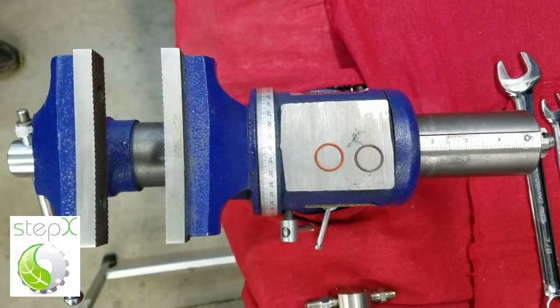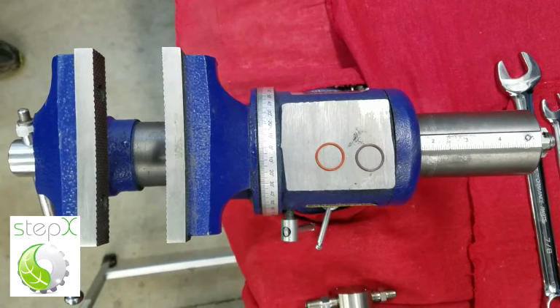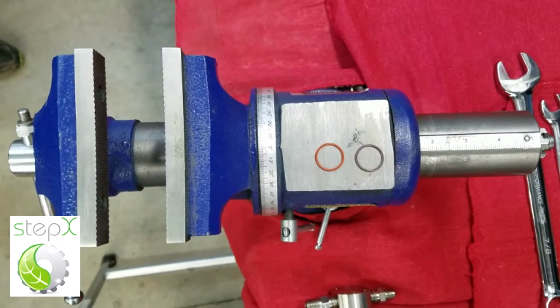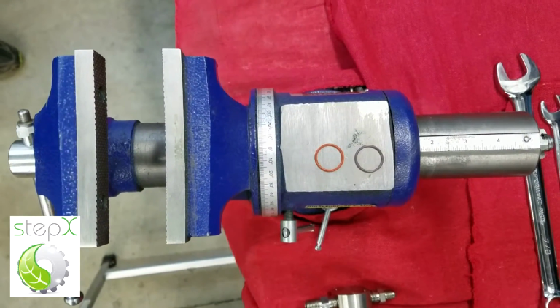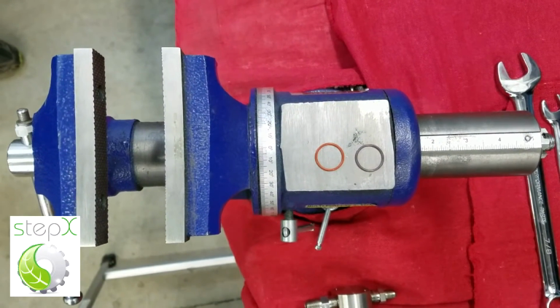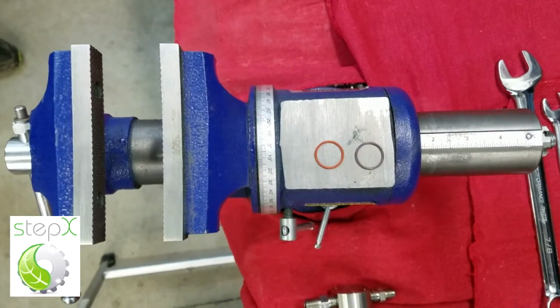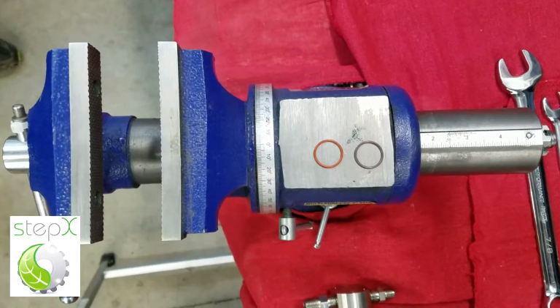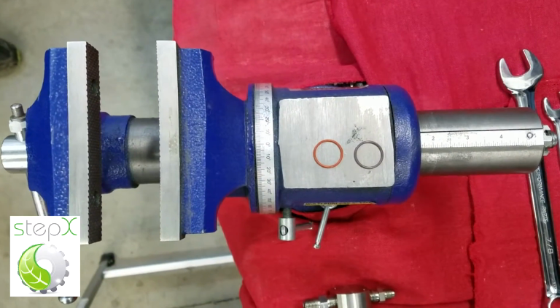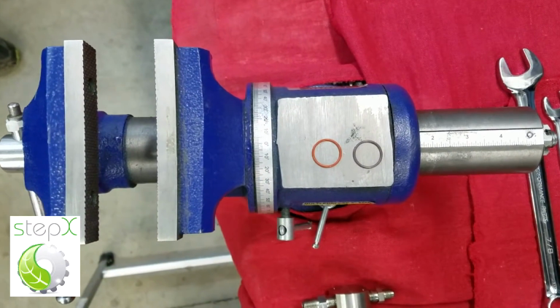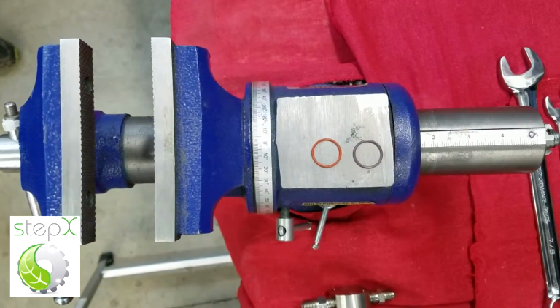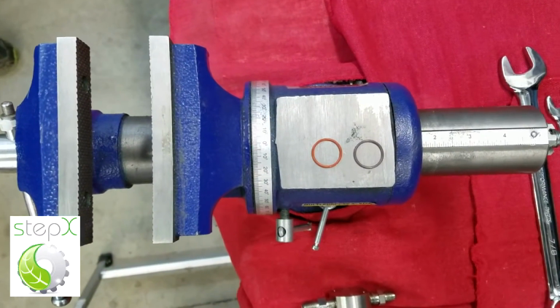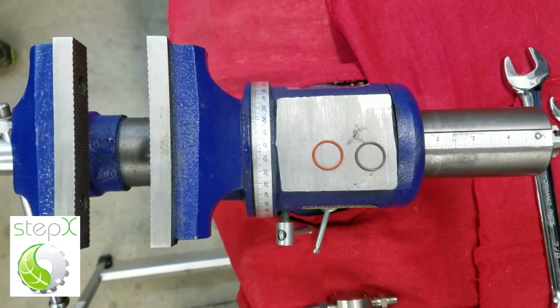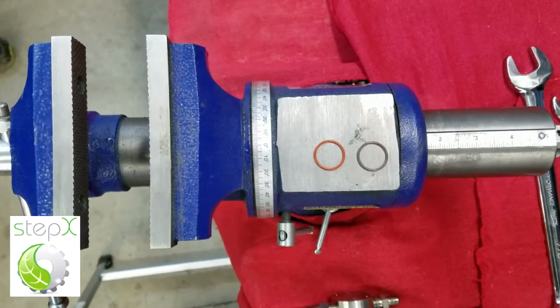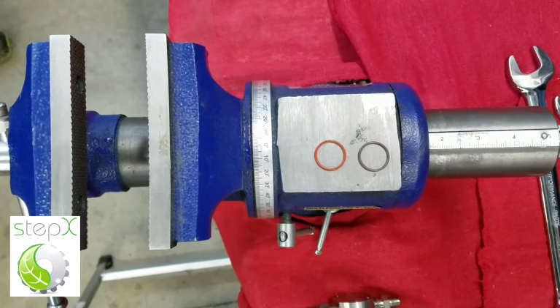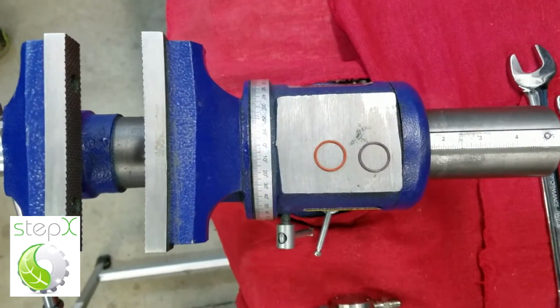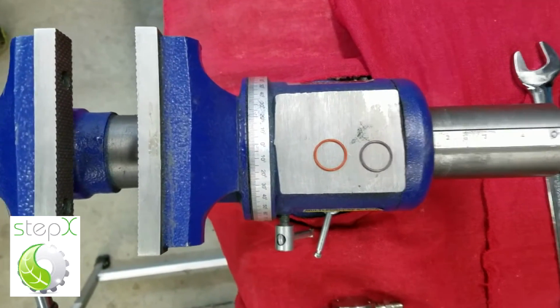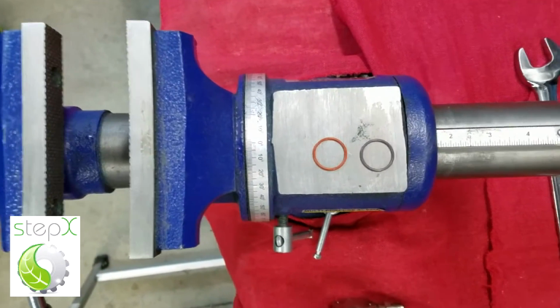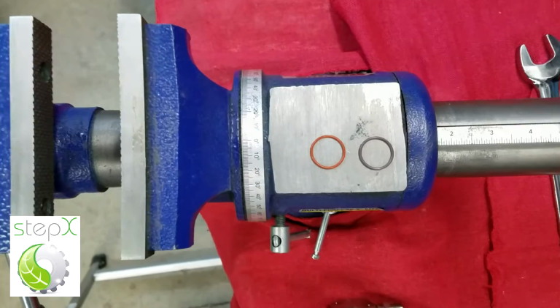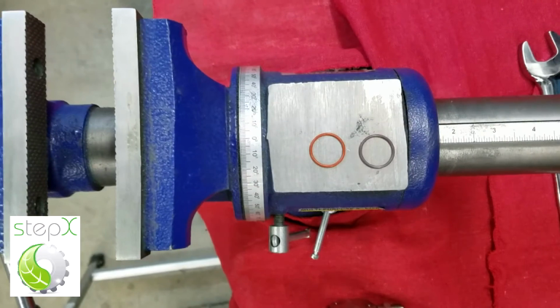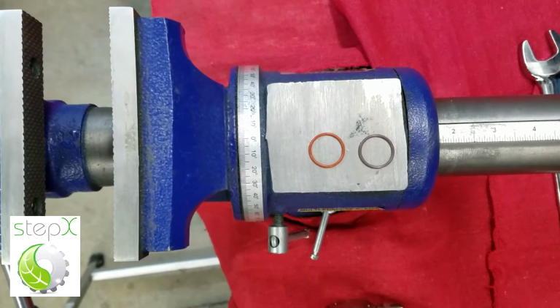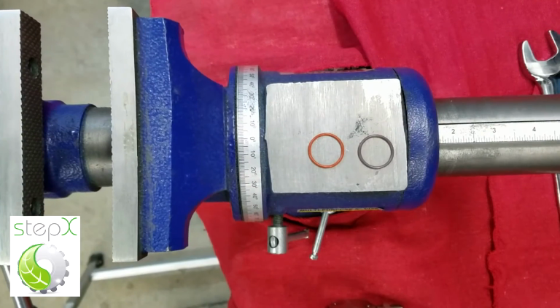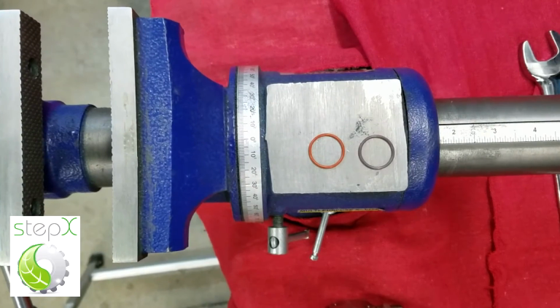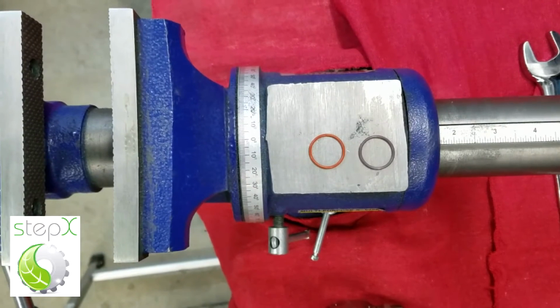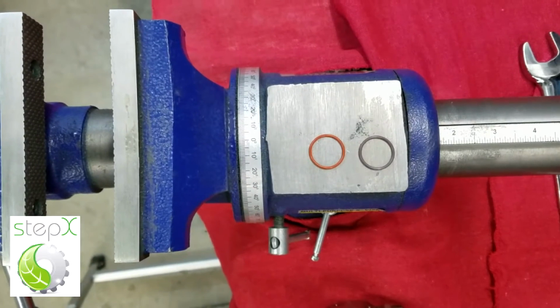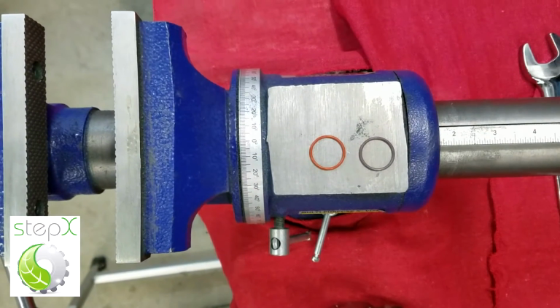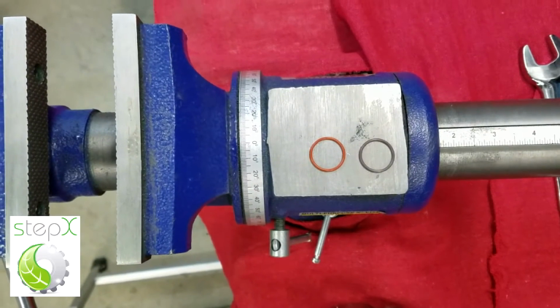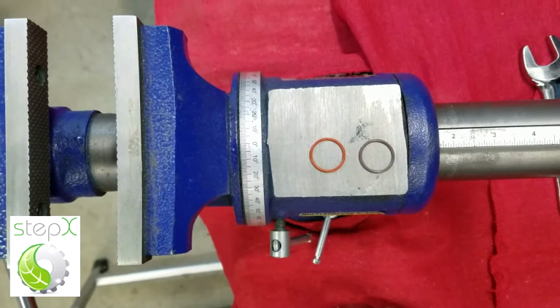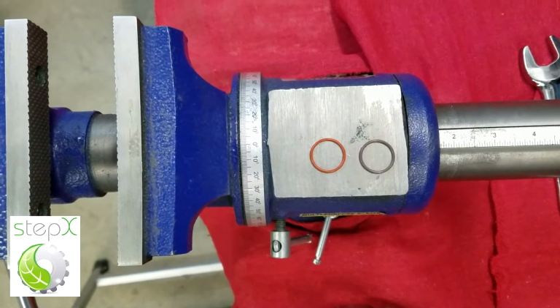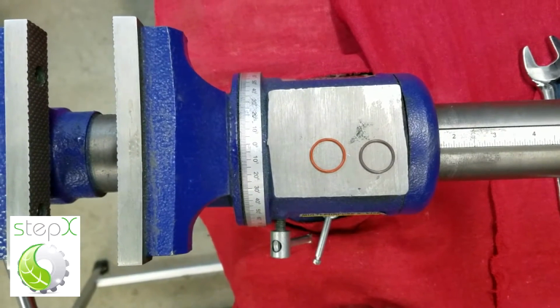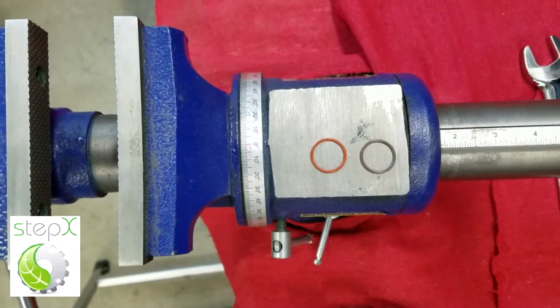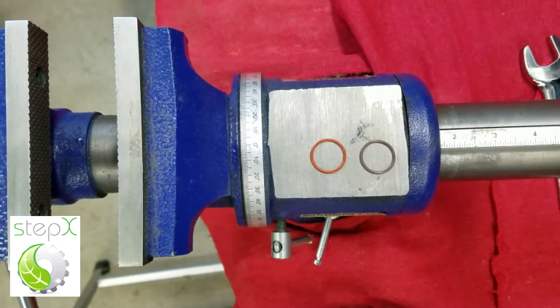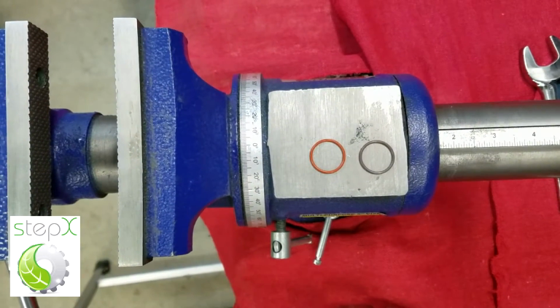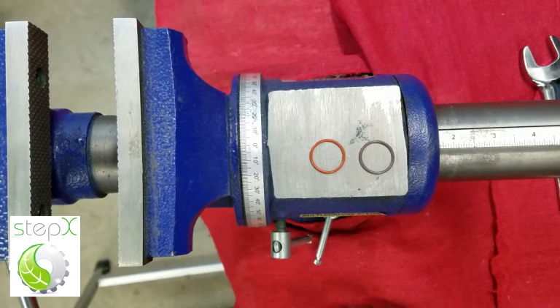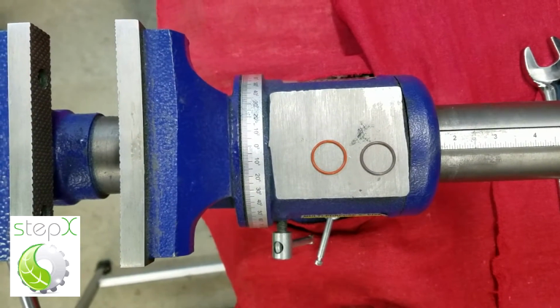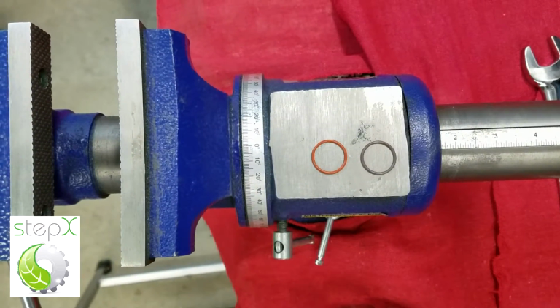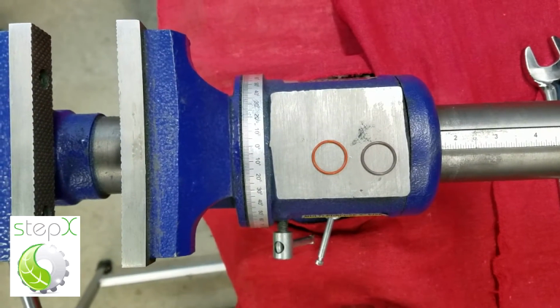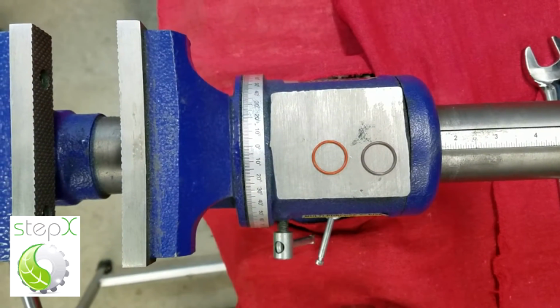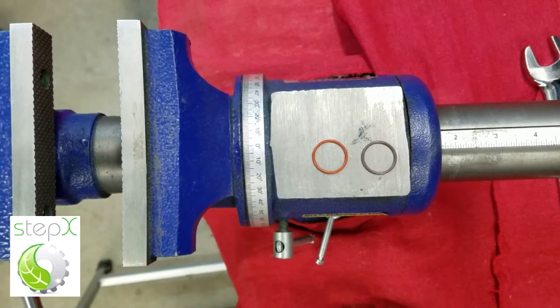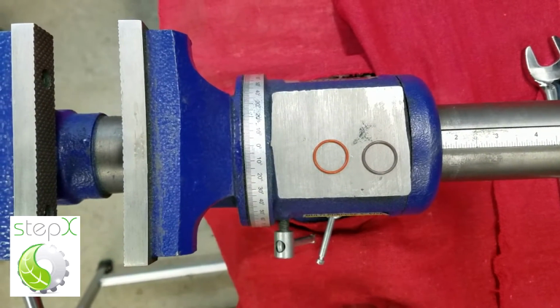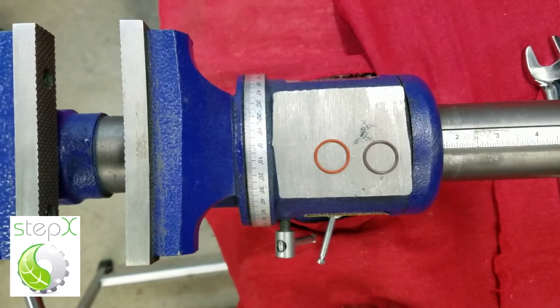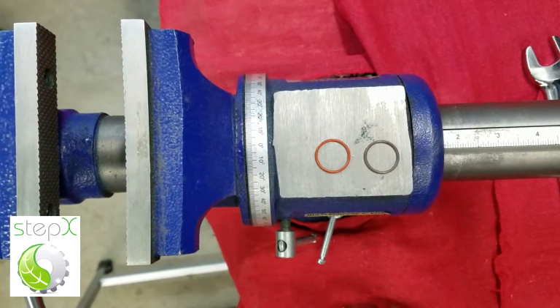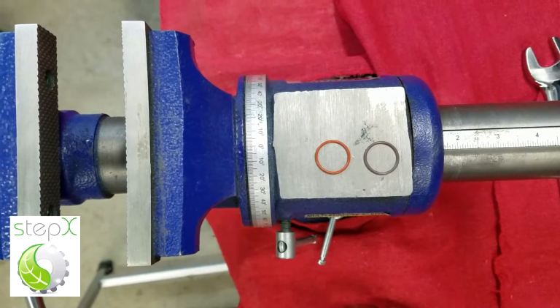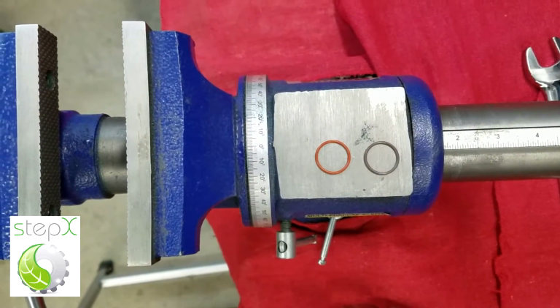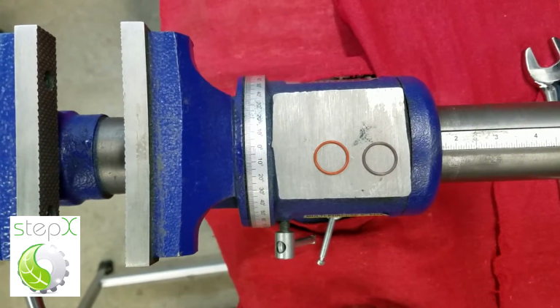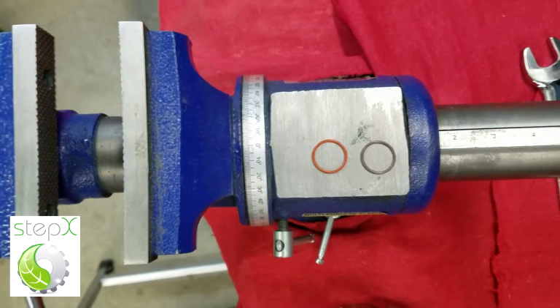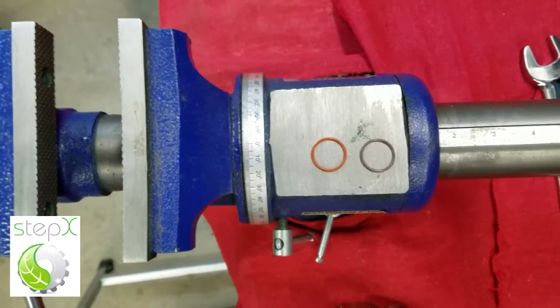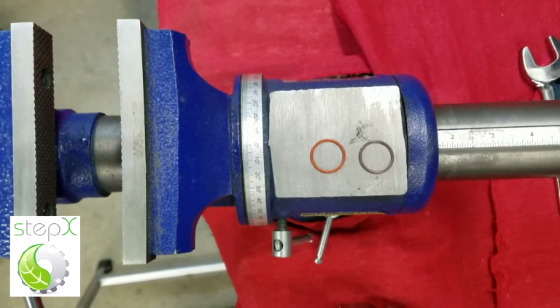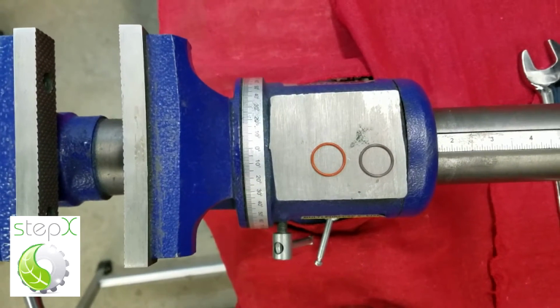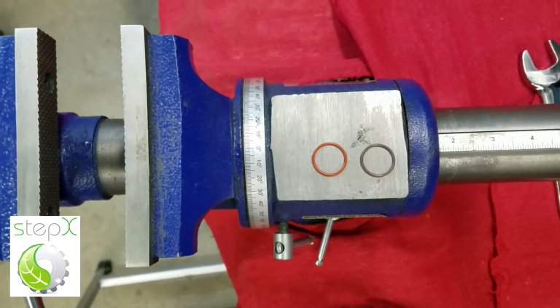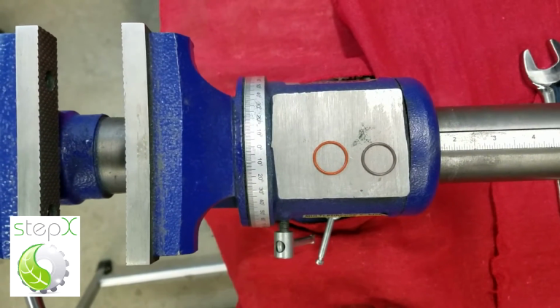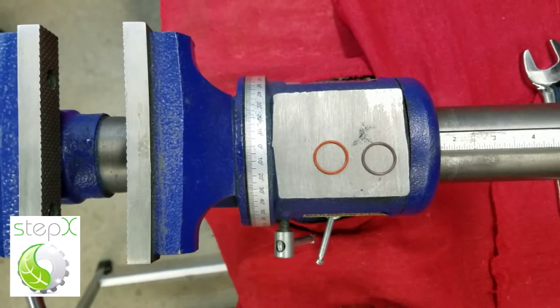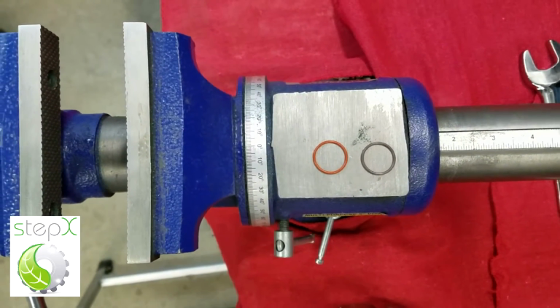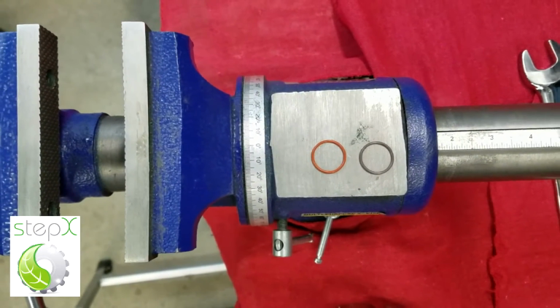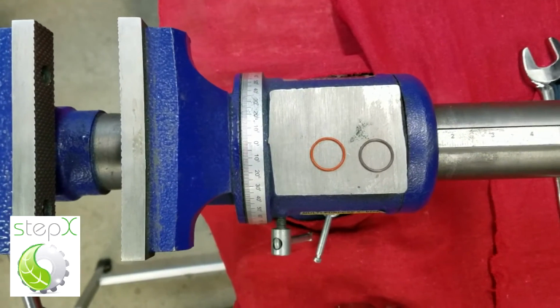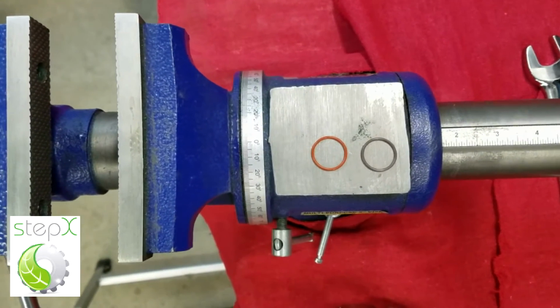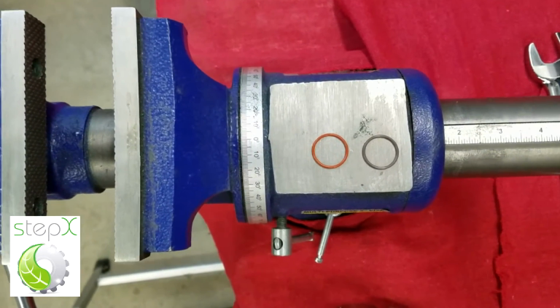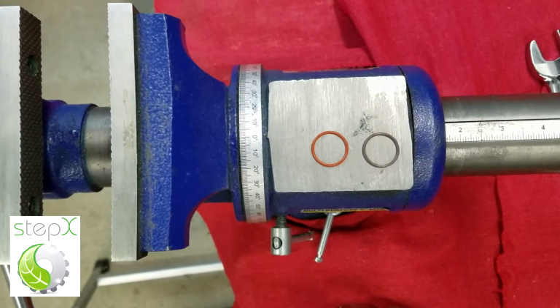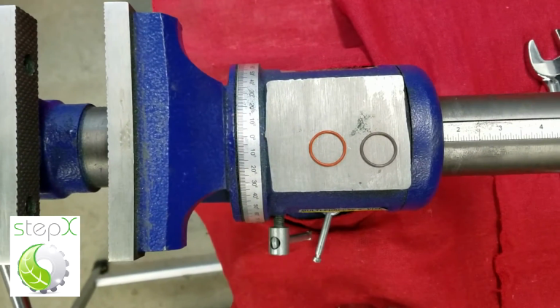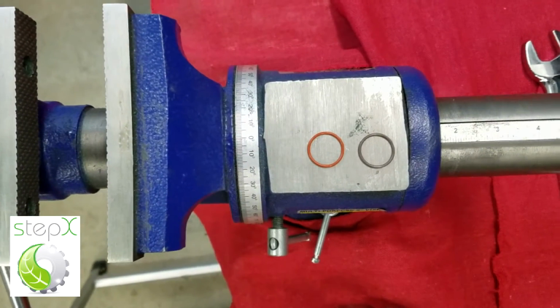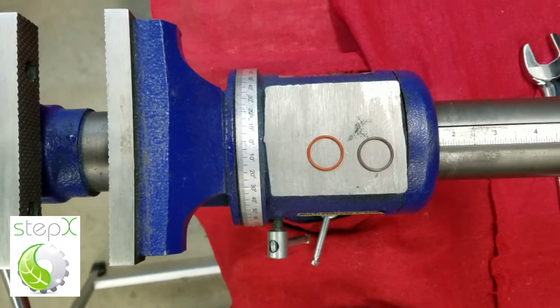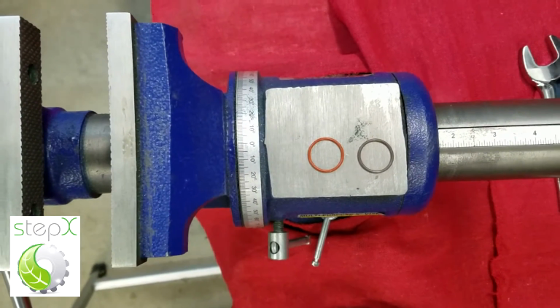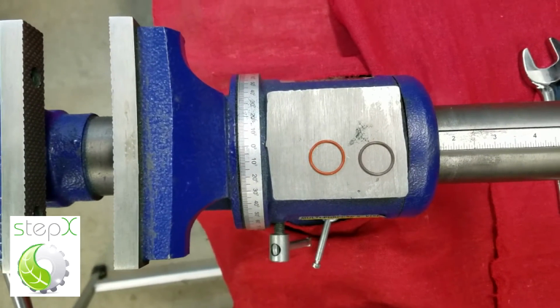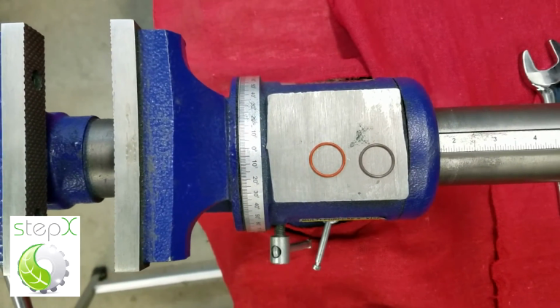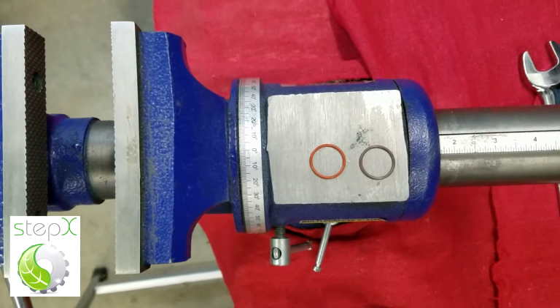Also check to see if the O-ring in the solenoid valve is the red one that I provided and not the brown one that you can see in this shot.